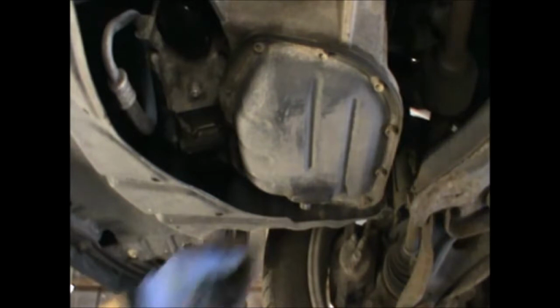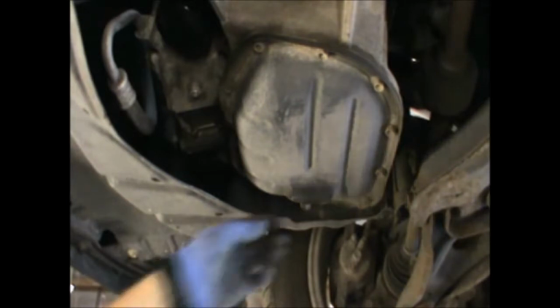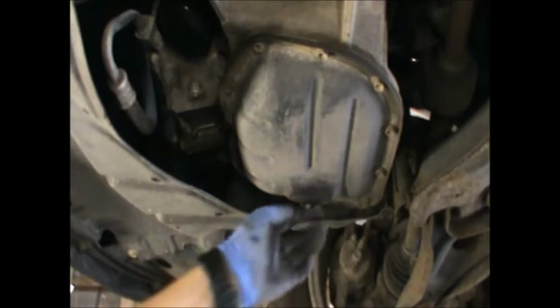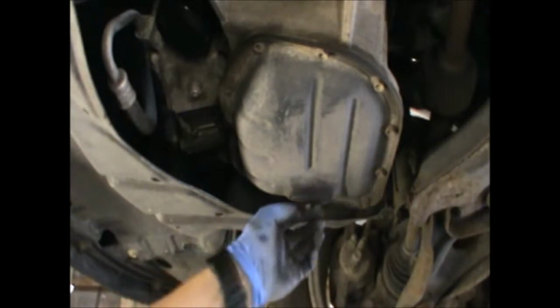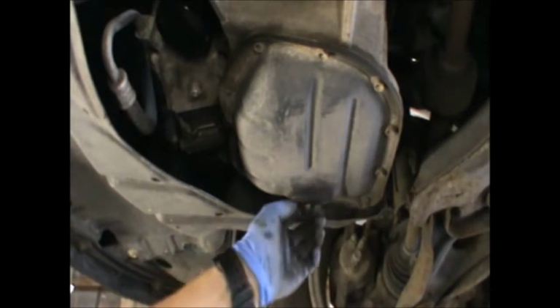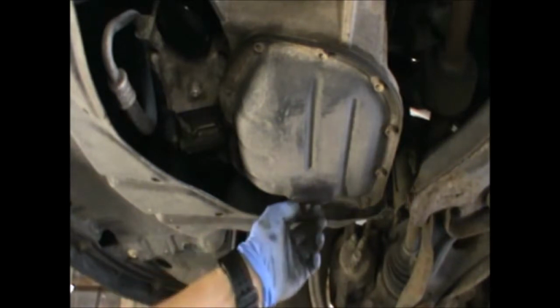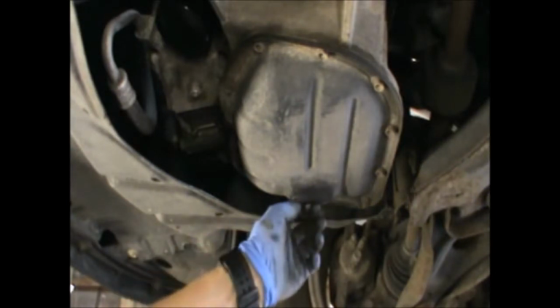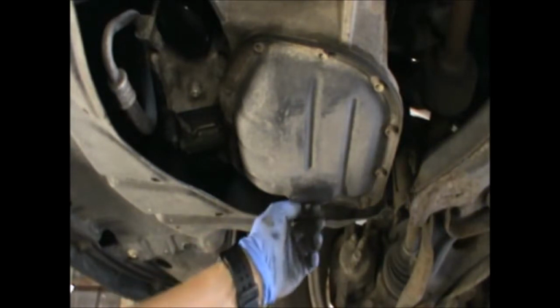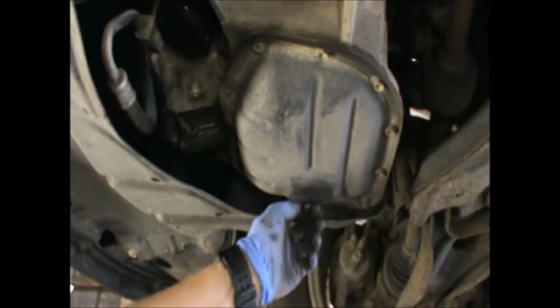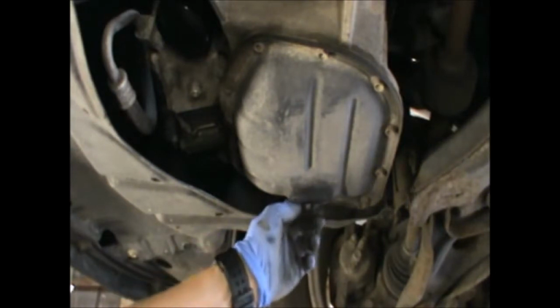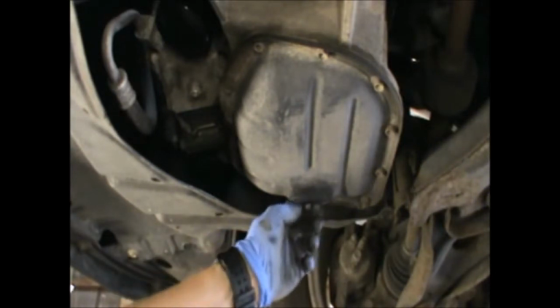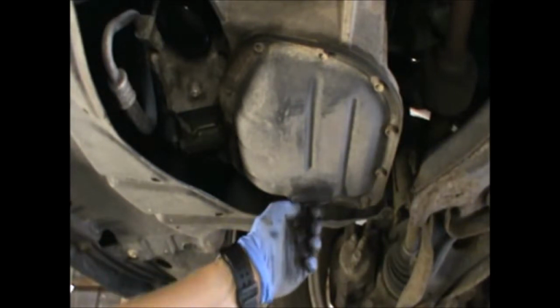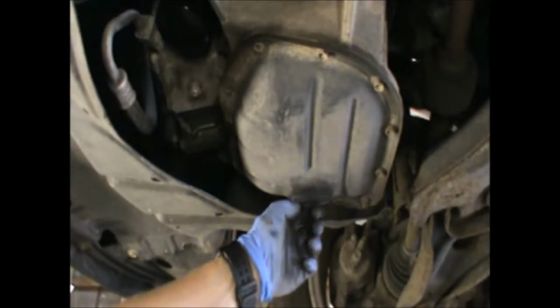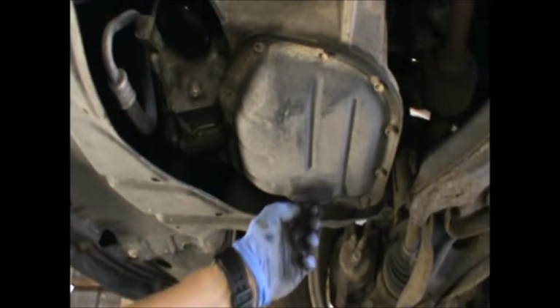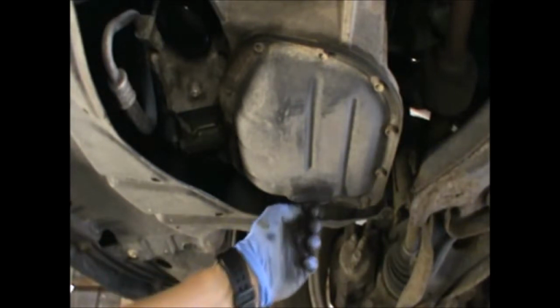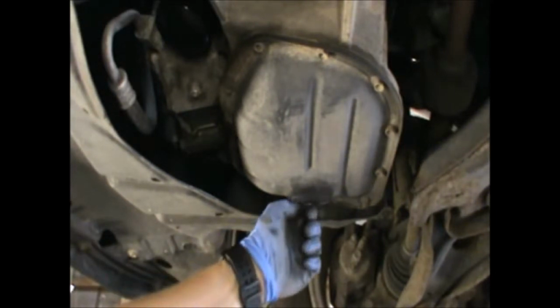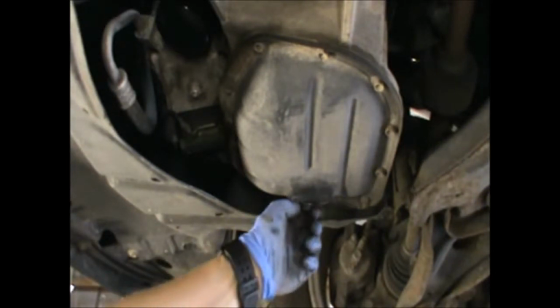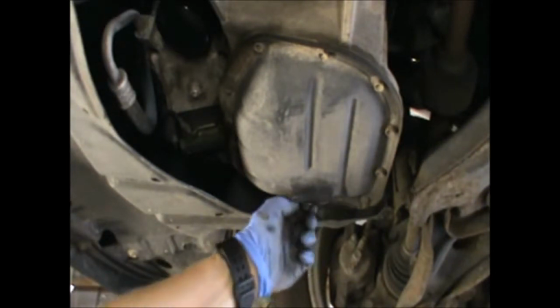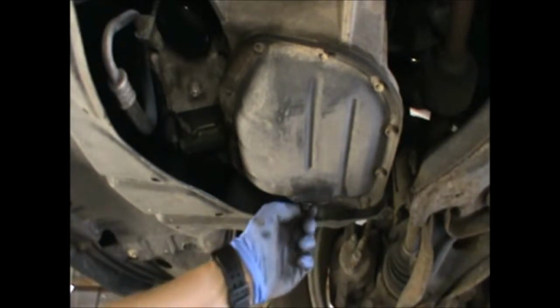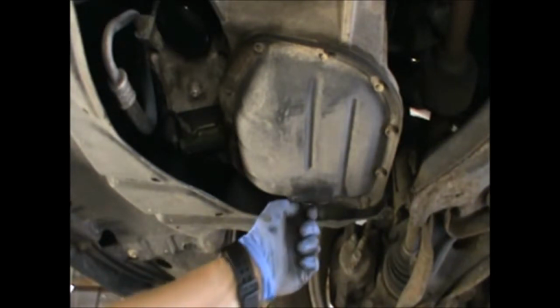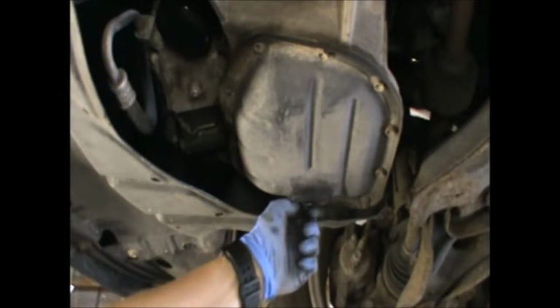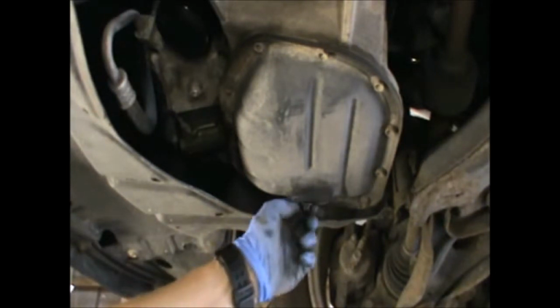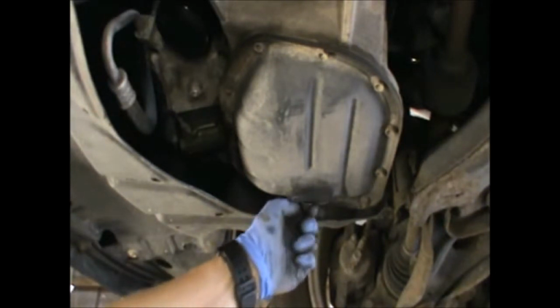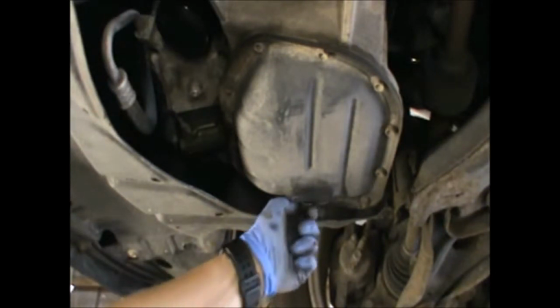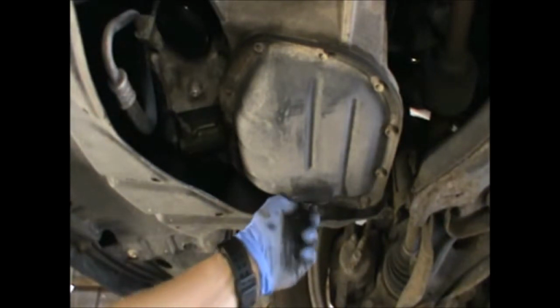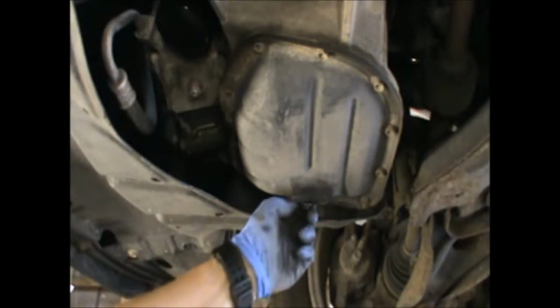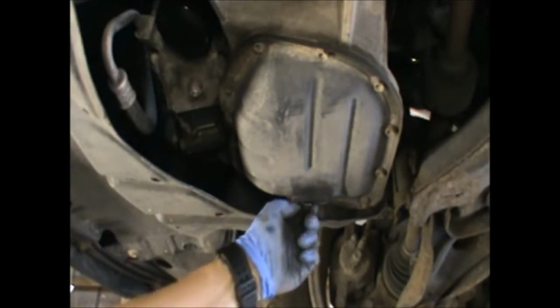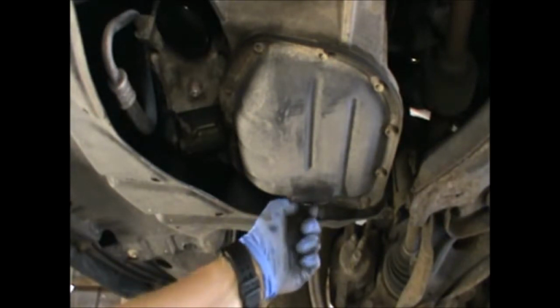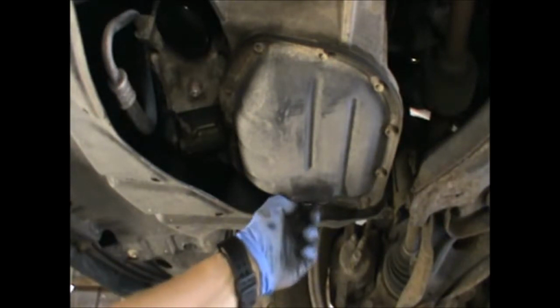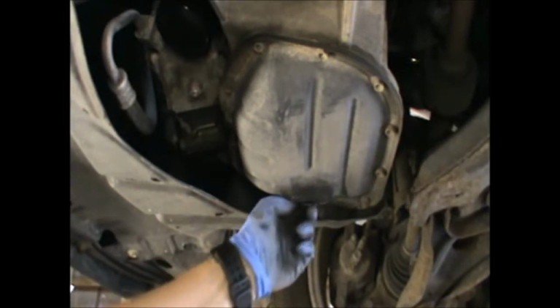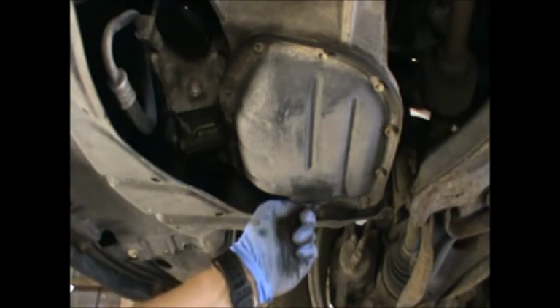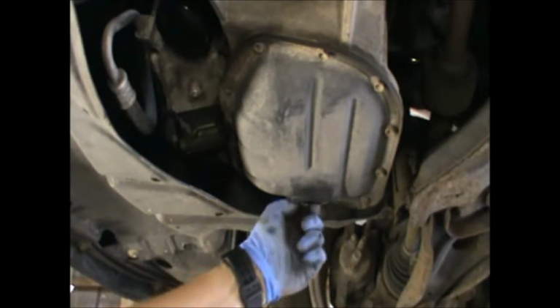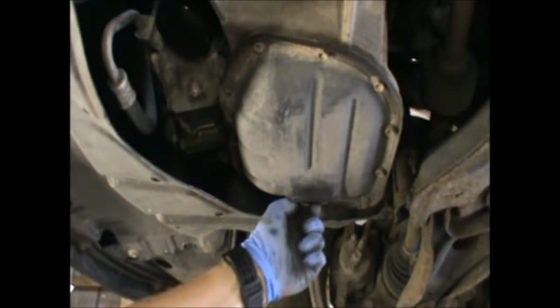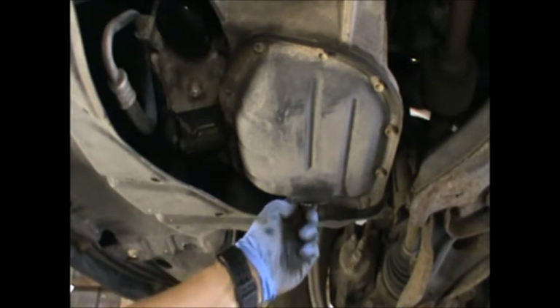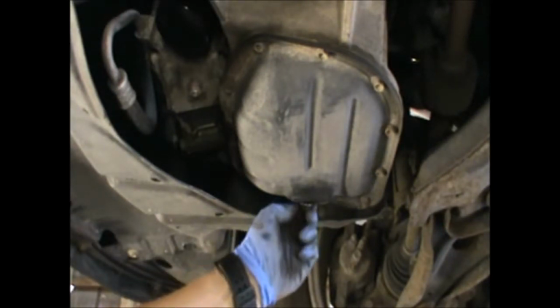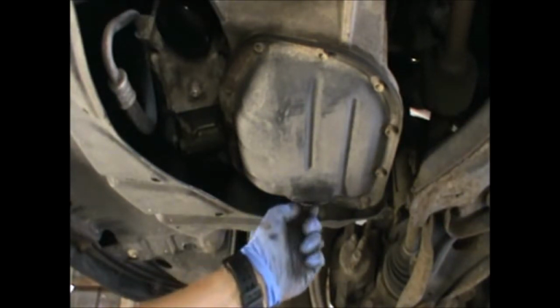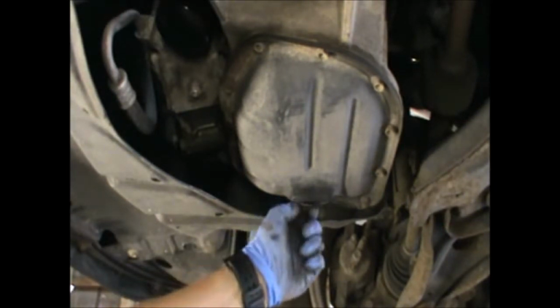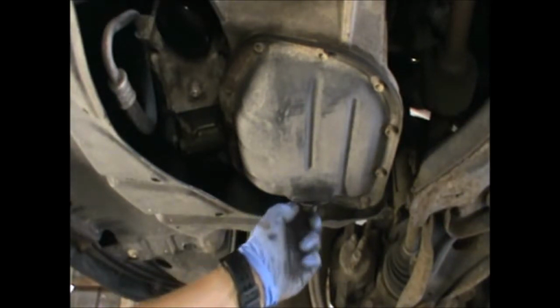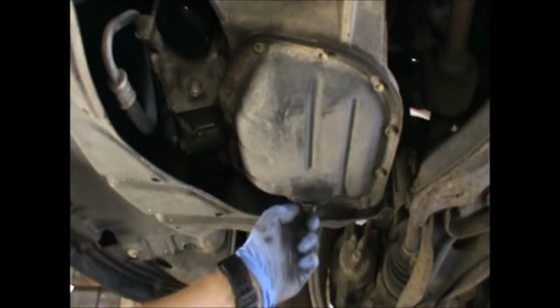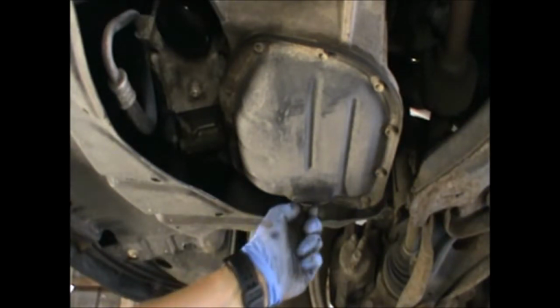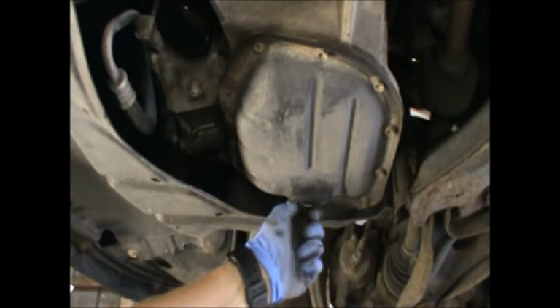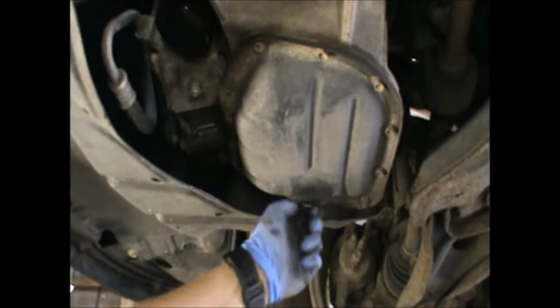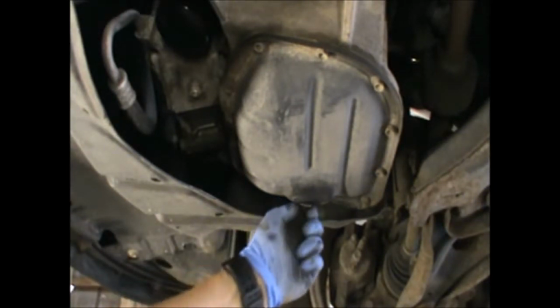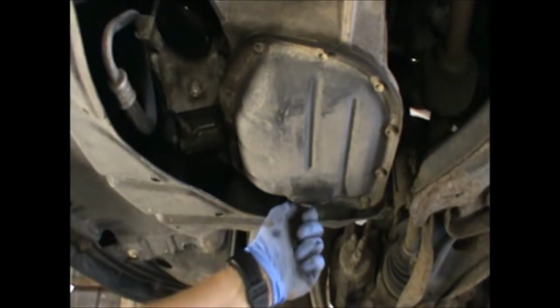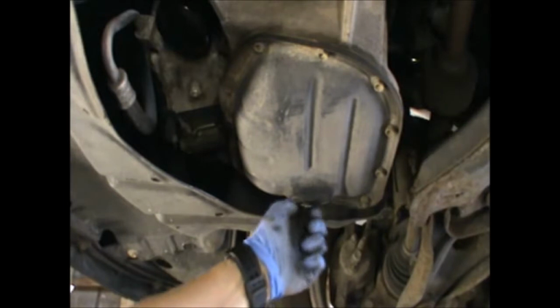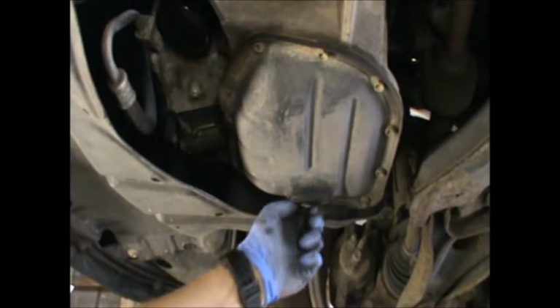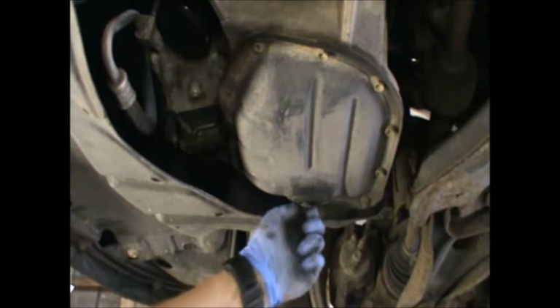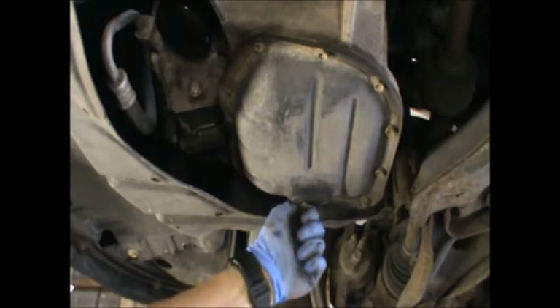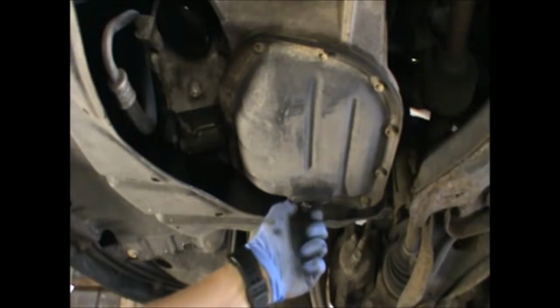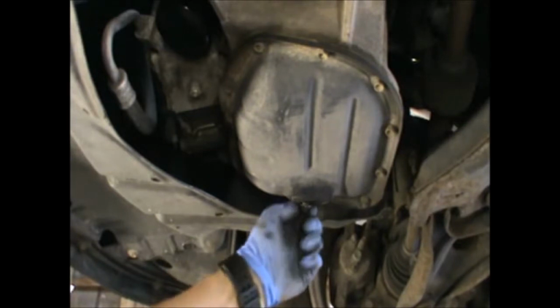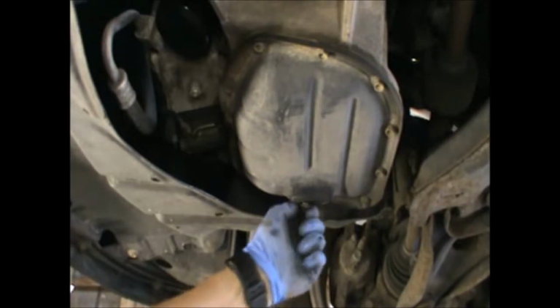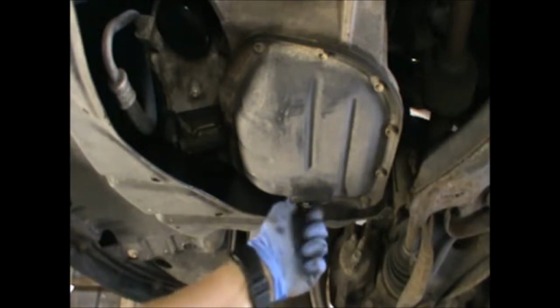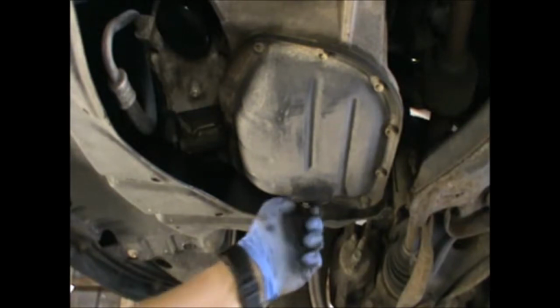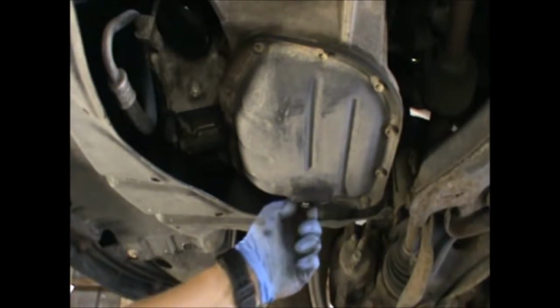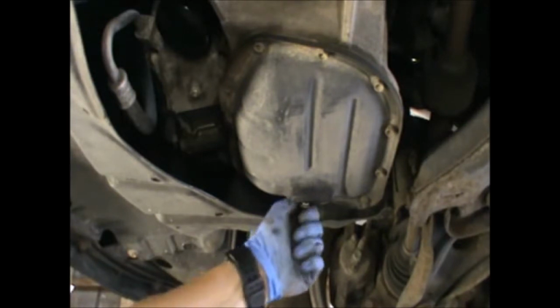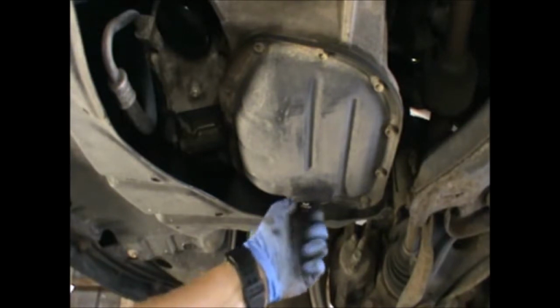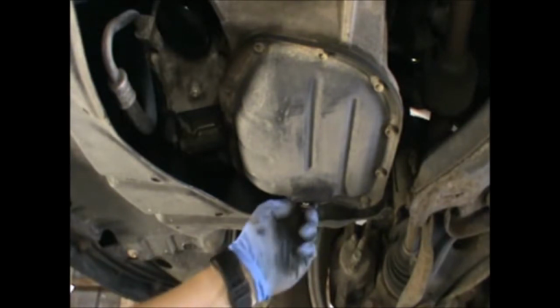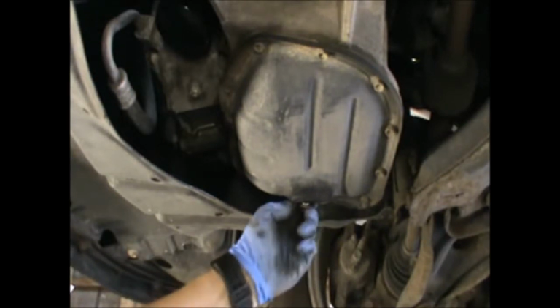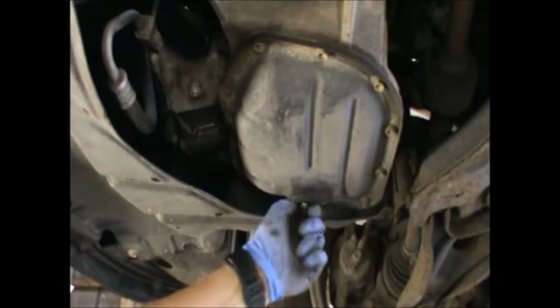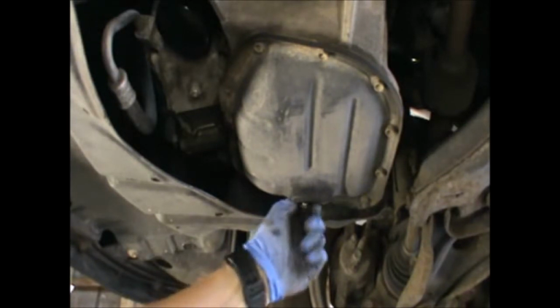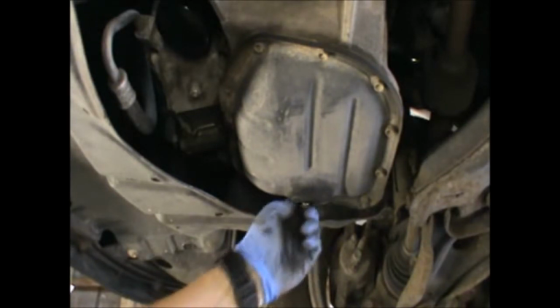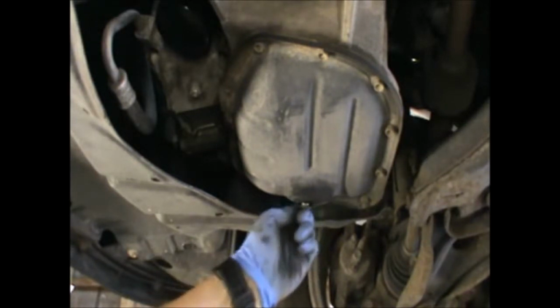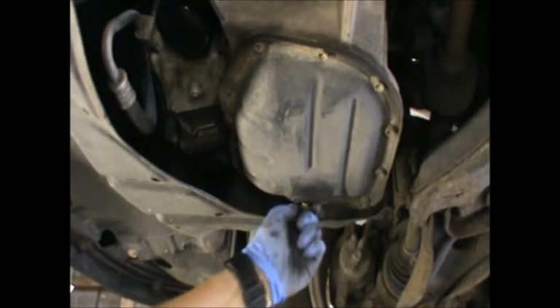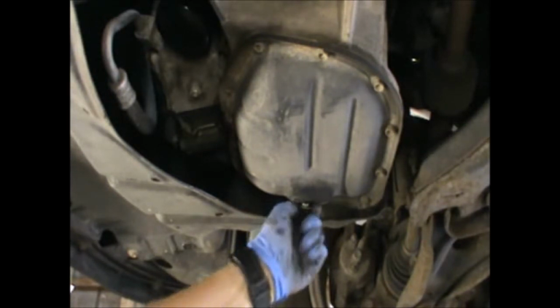Also, if the engine has been running, it might be a little bit hot. So be careful not to burn yourself.